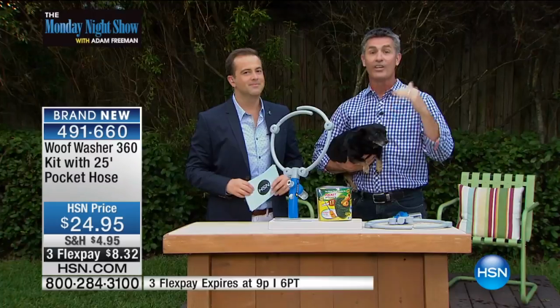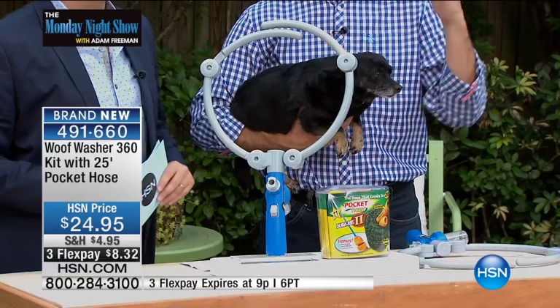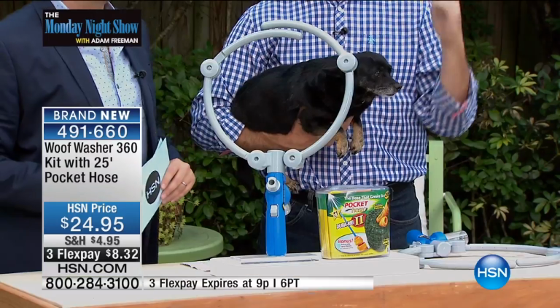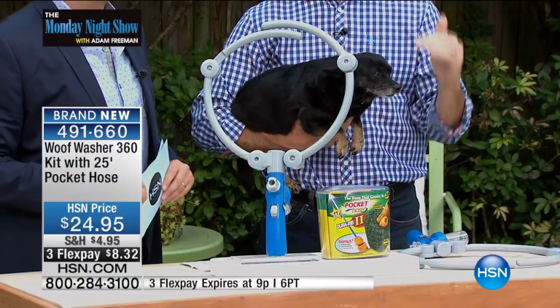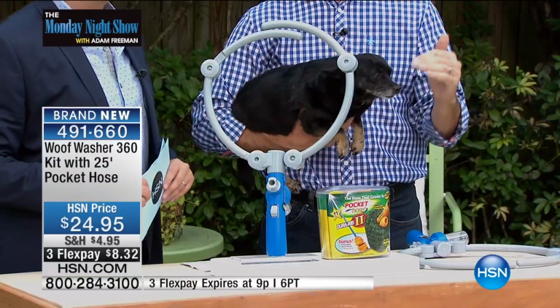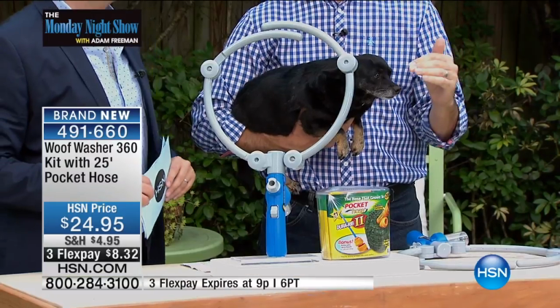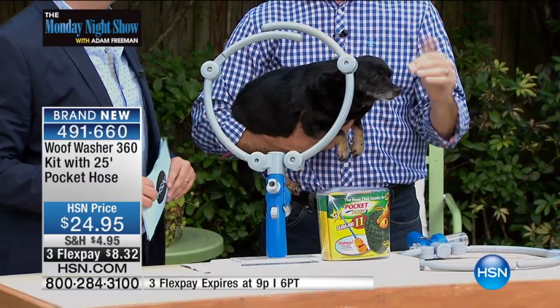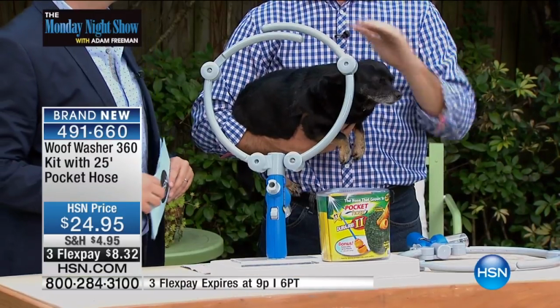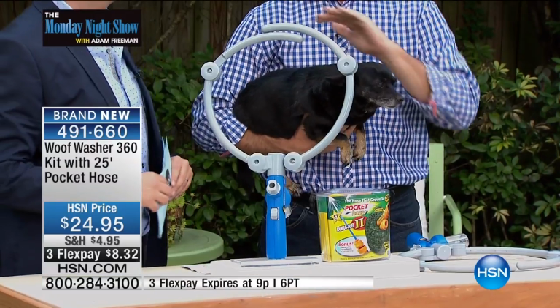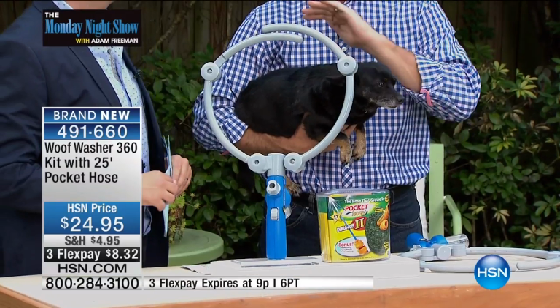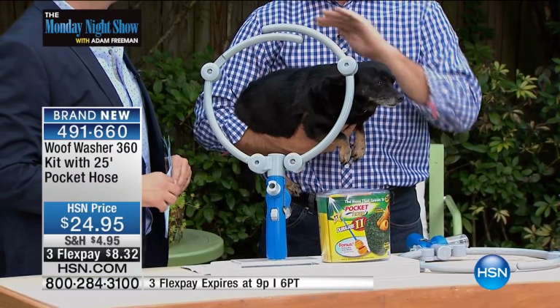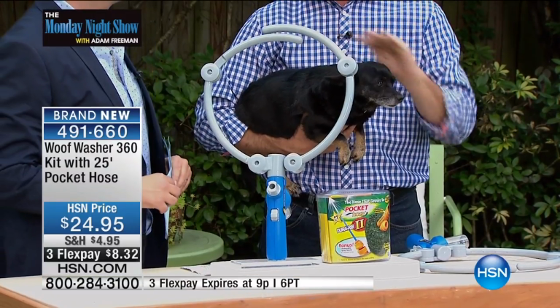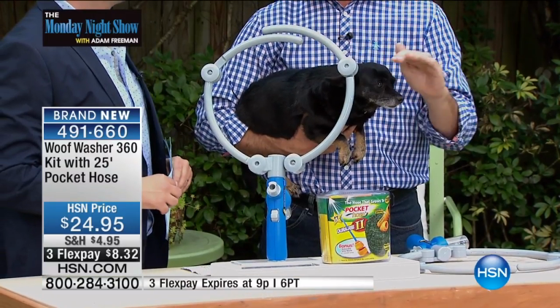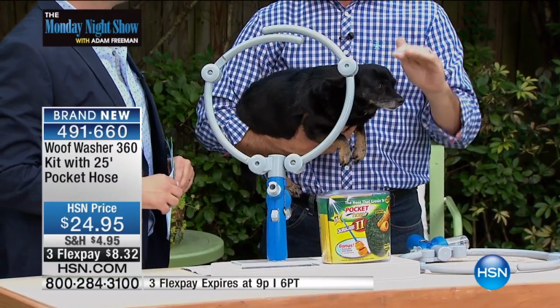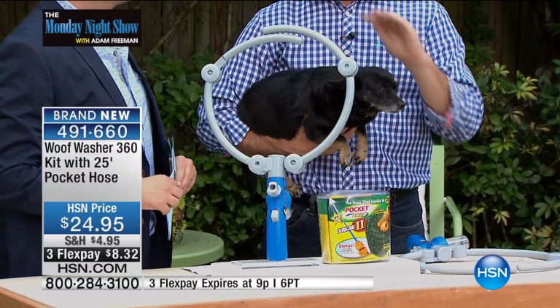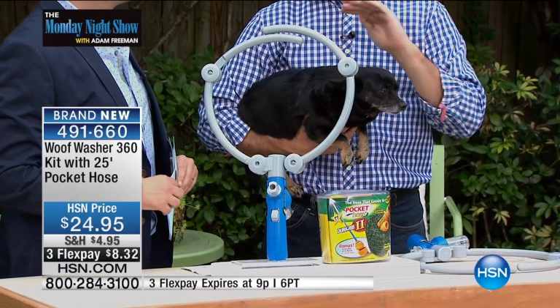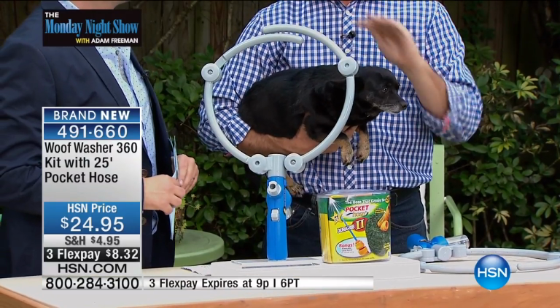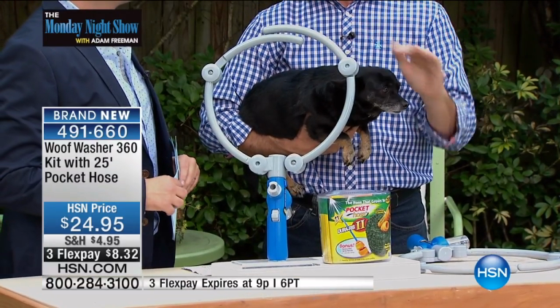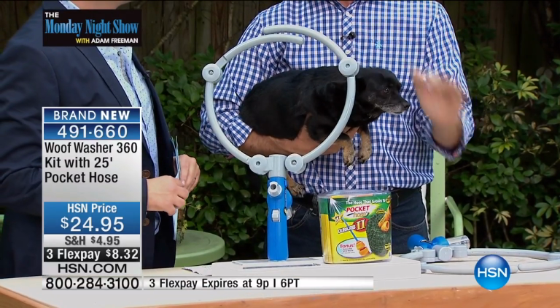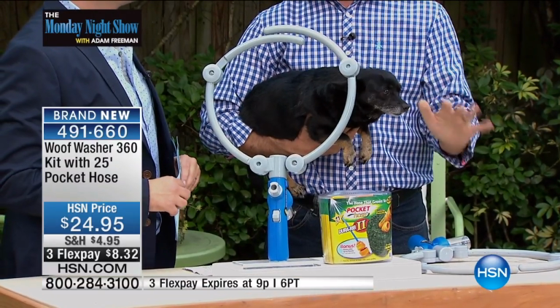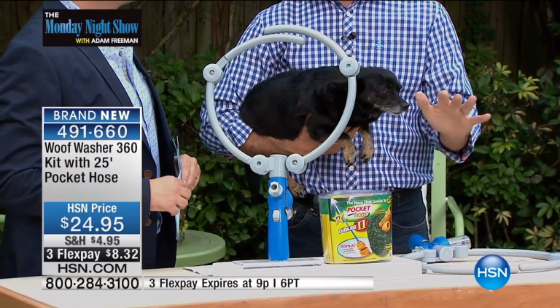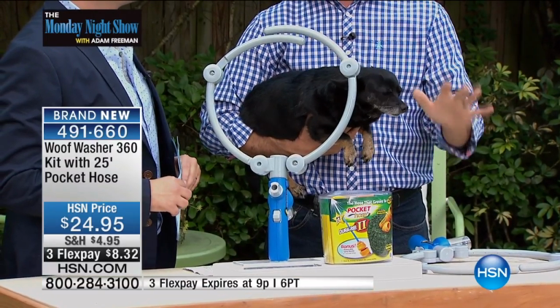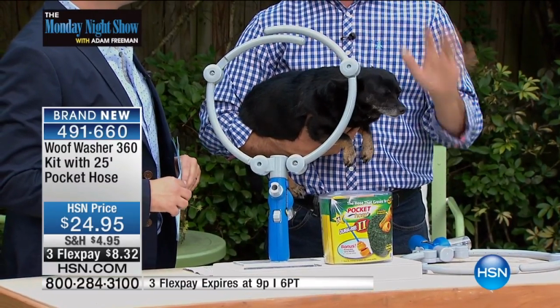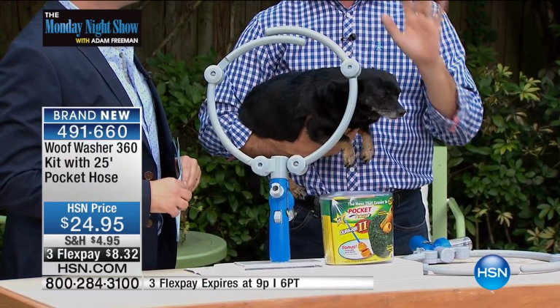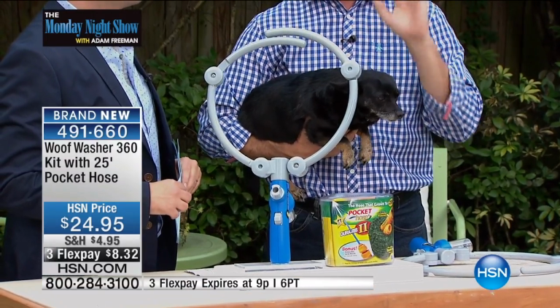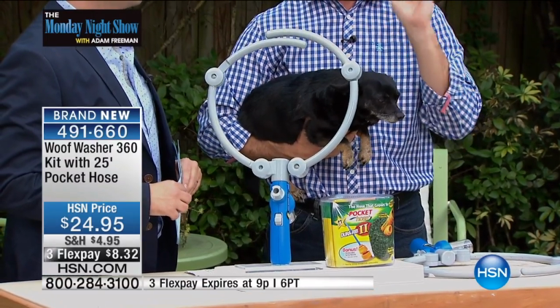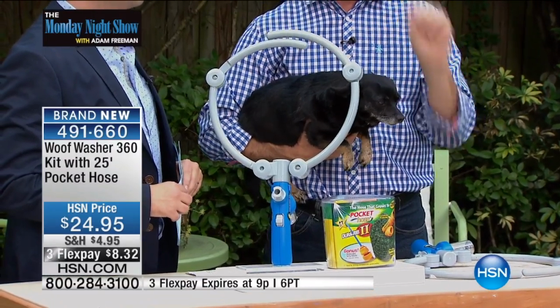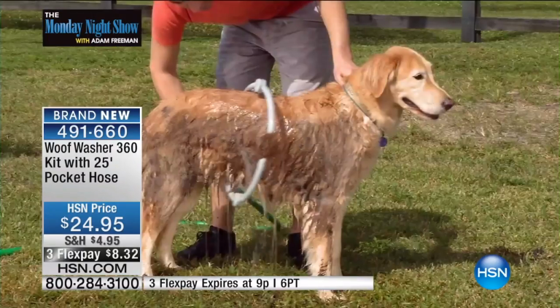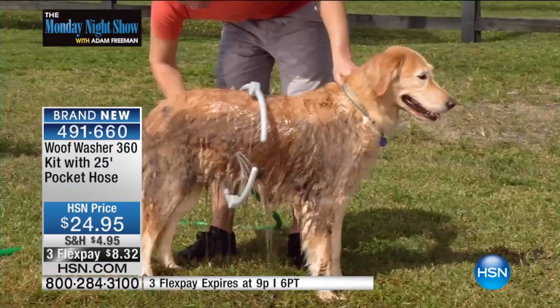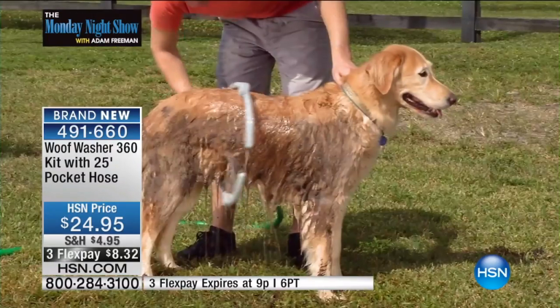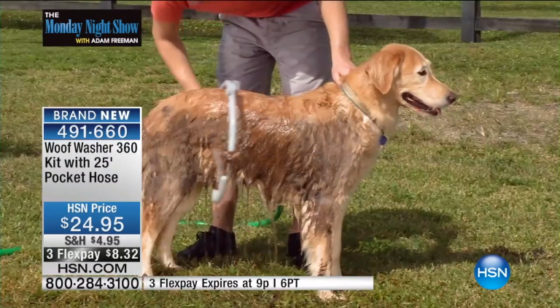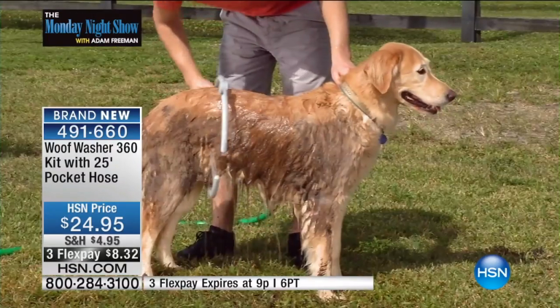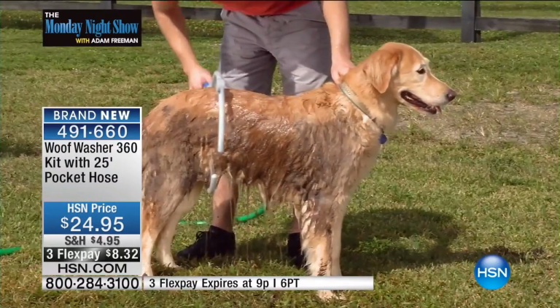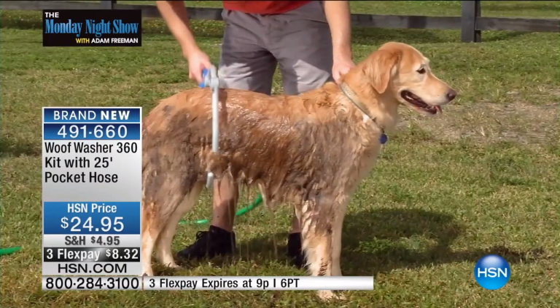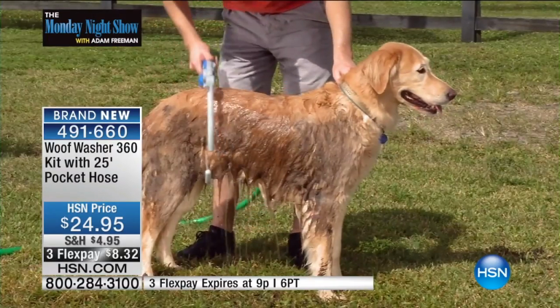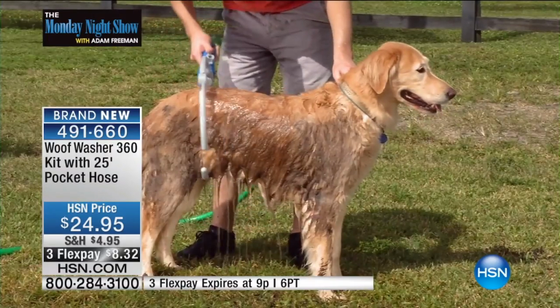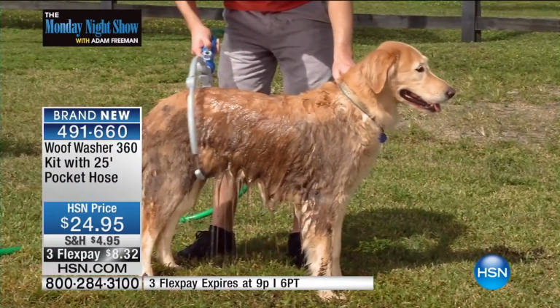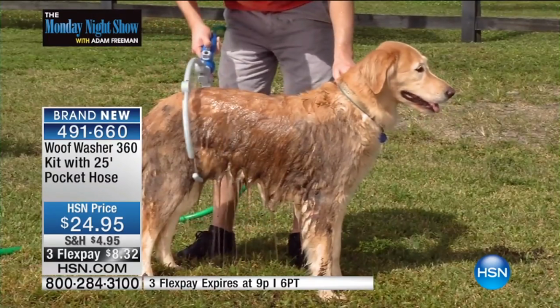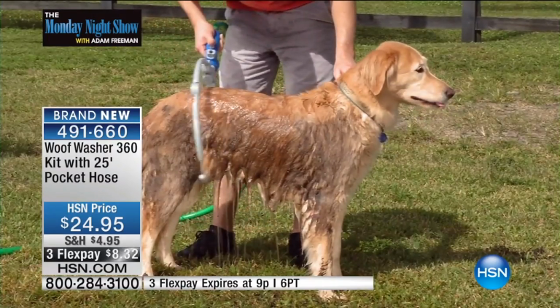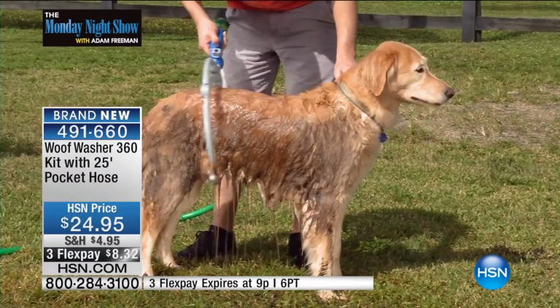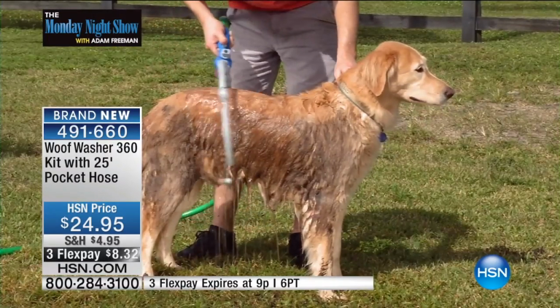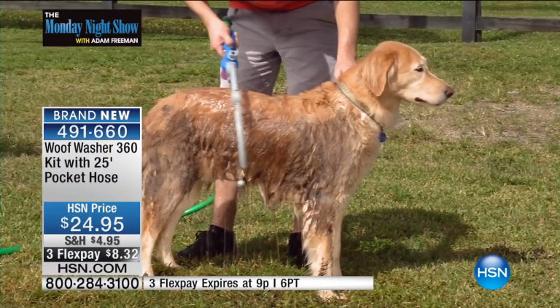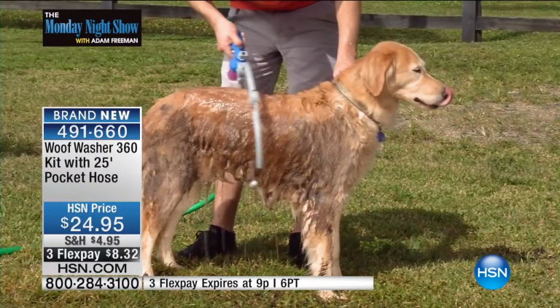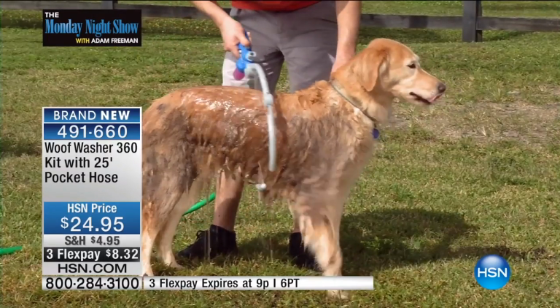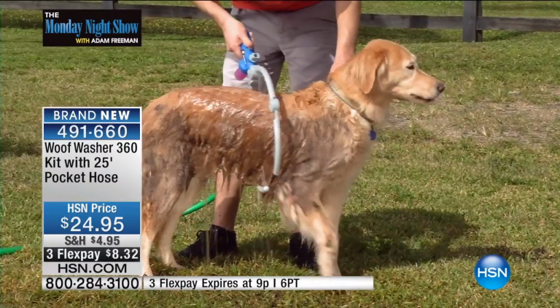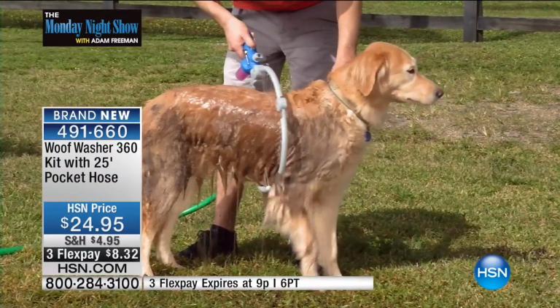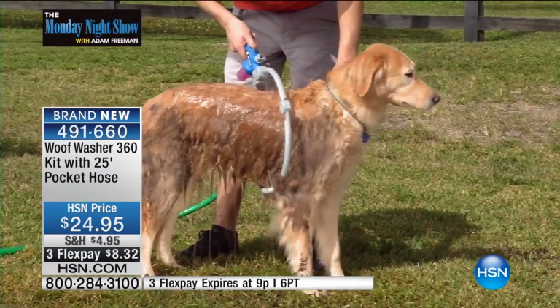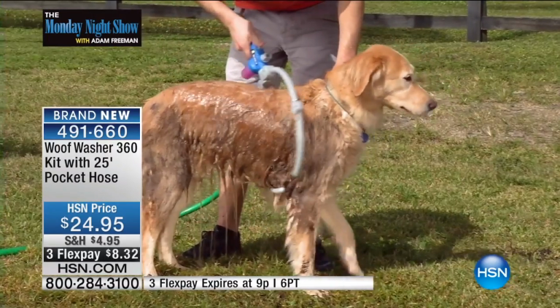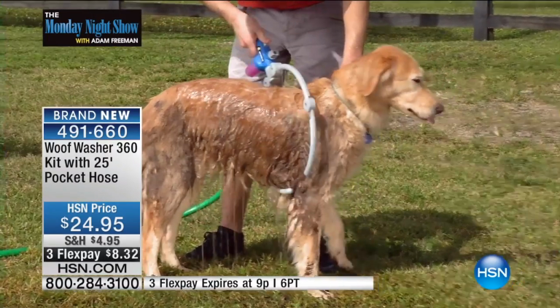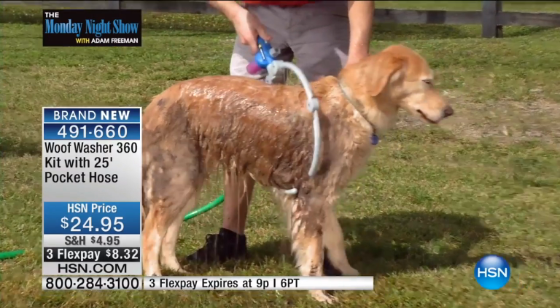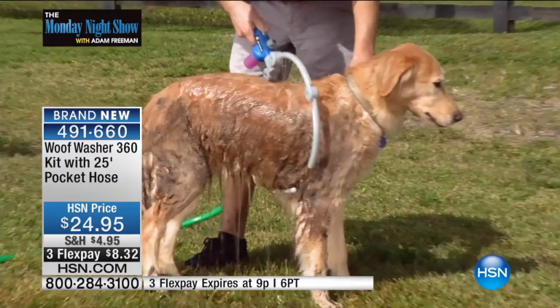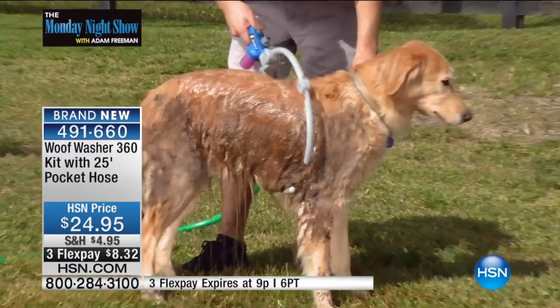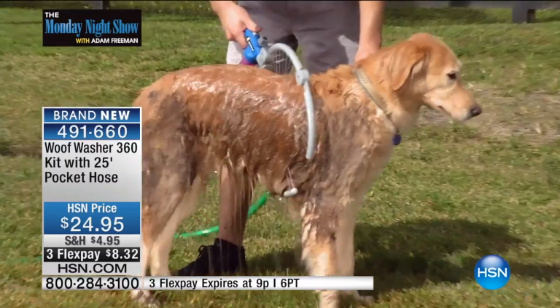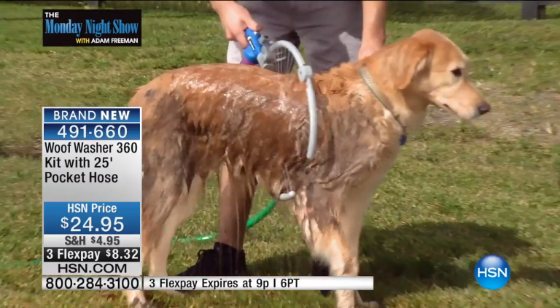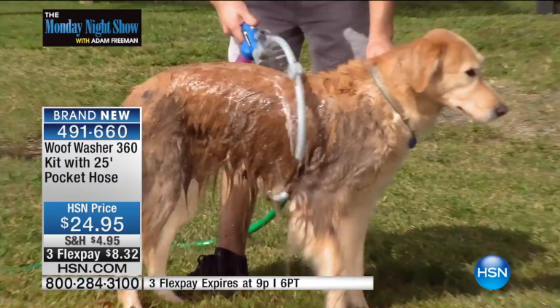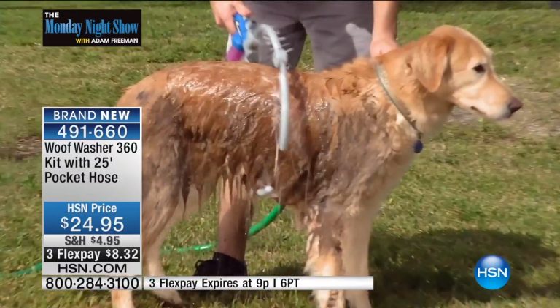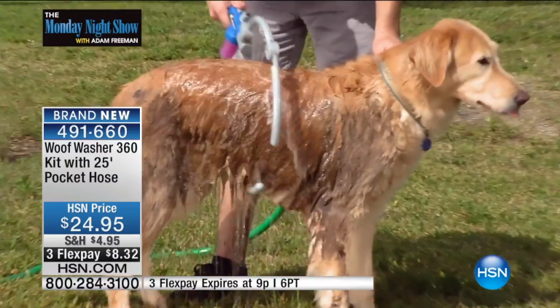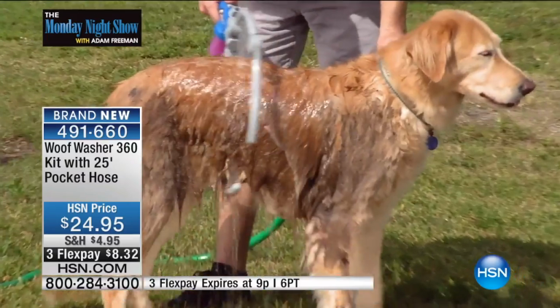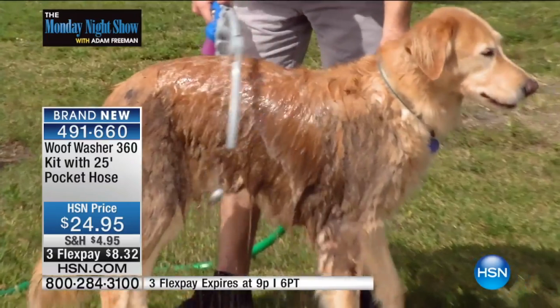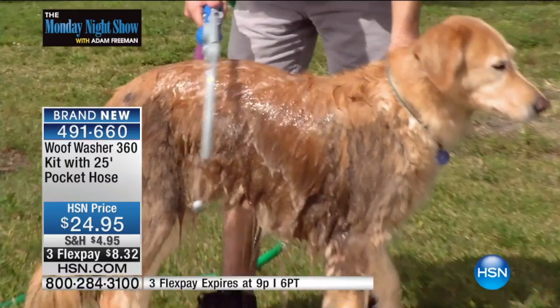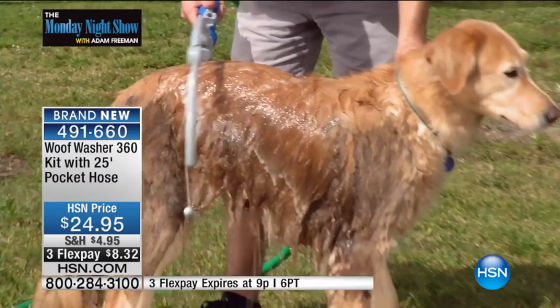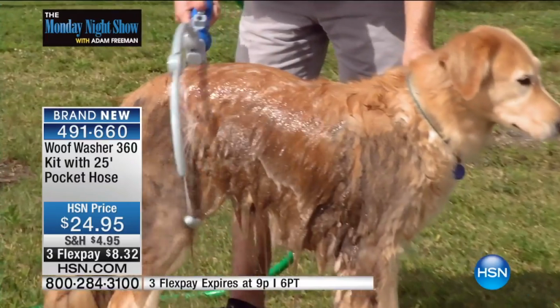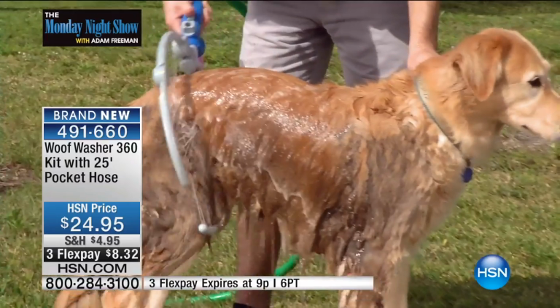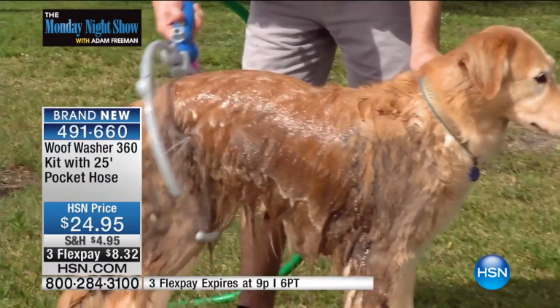Washing your dogs is easier than ever. Everyone who sees this says the same thing: 'I totally need that. My dog hates getting a bath.' This is the way to do it.